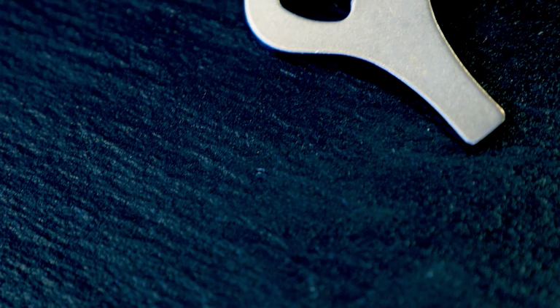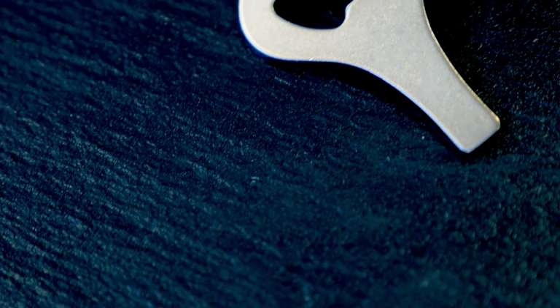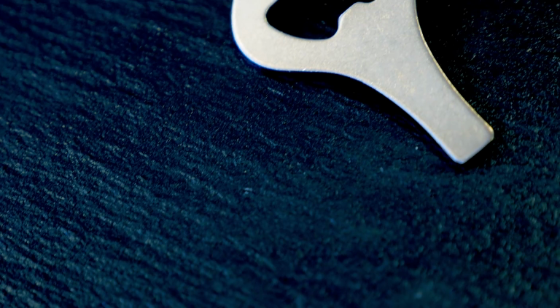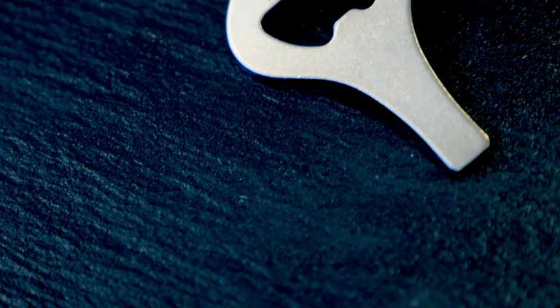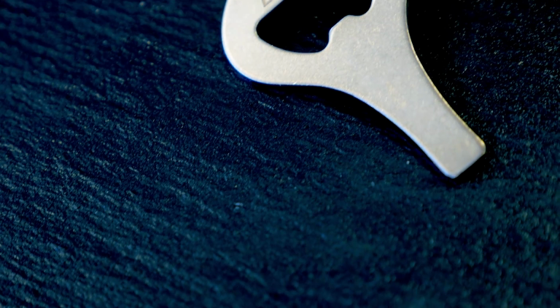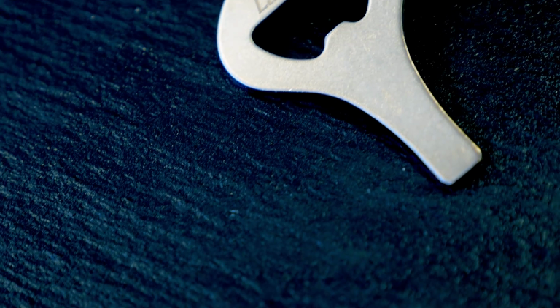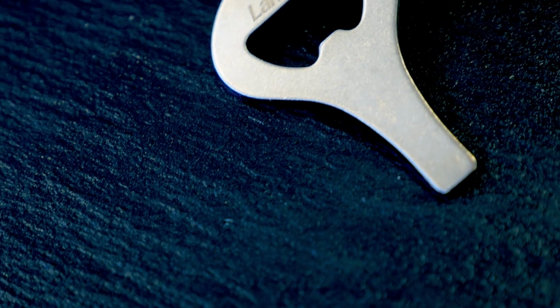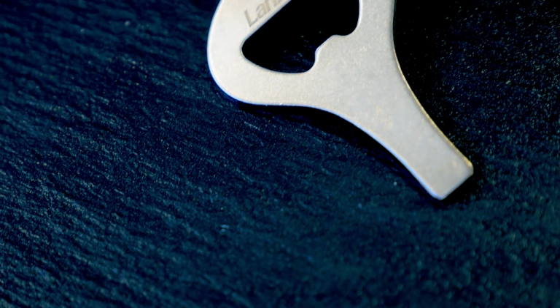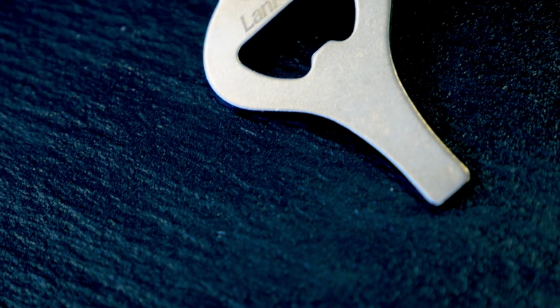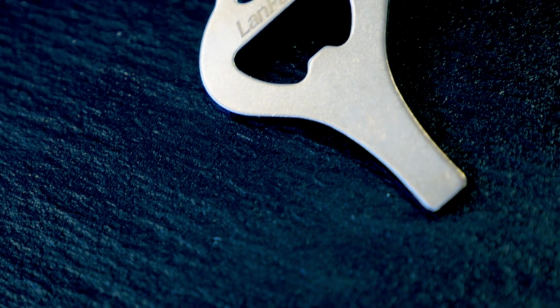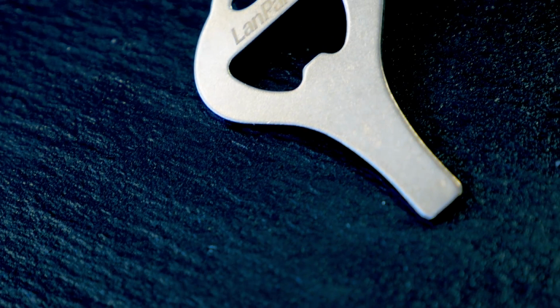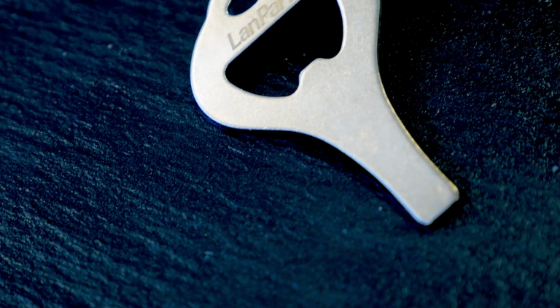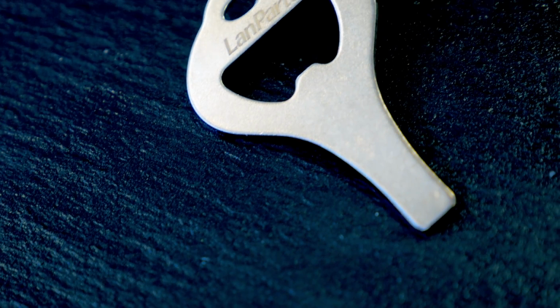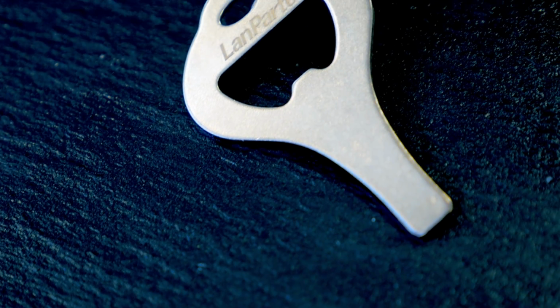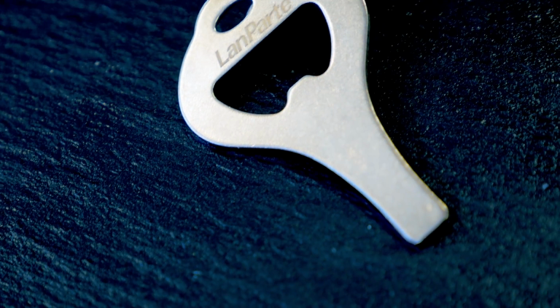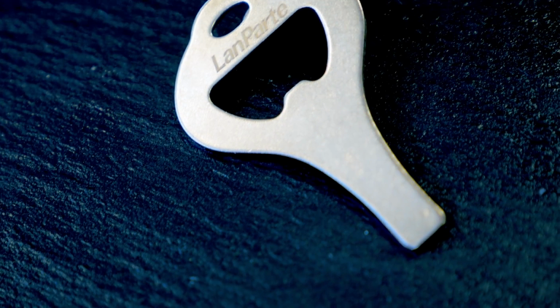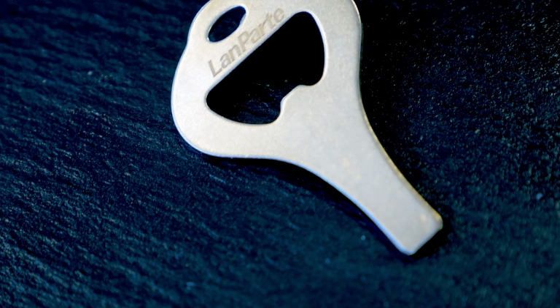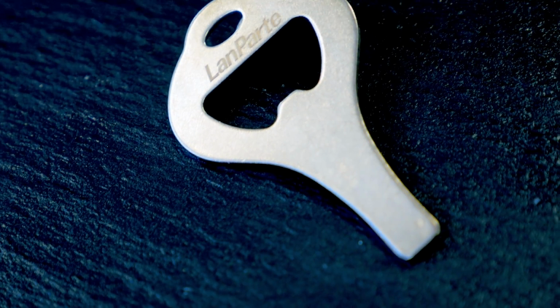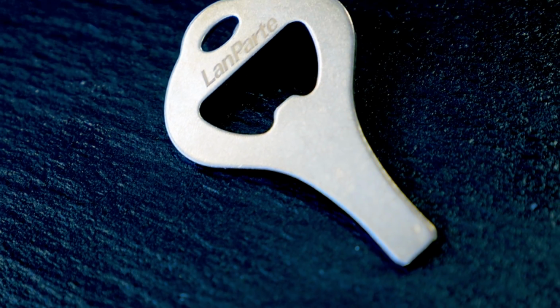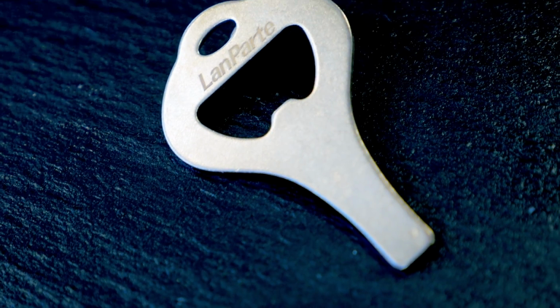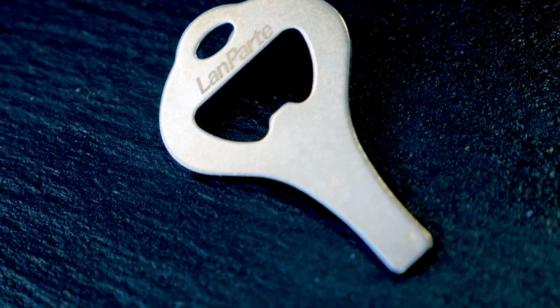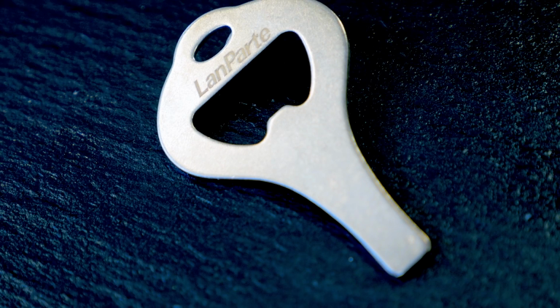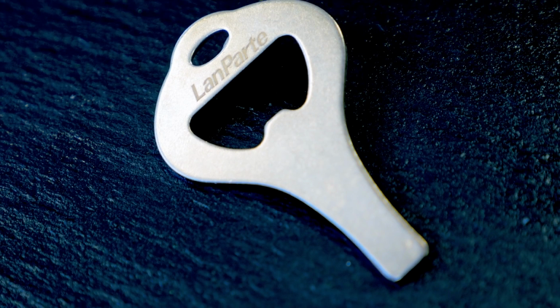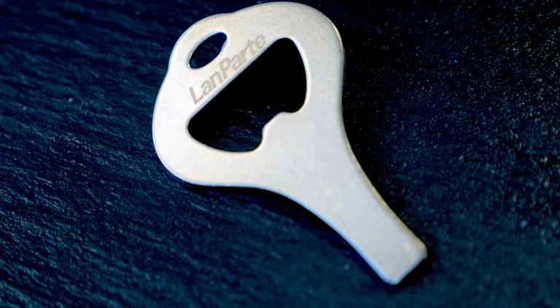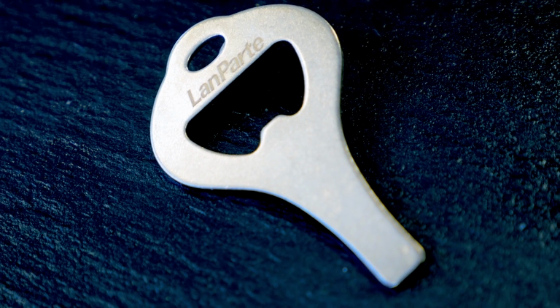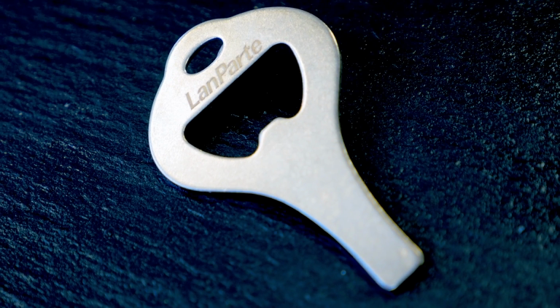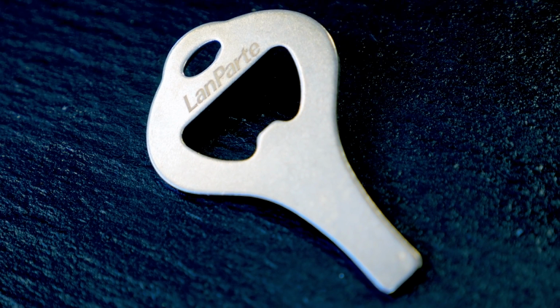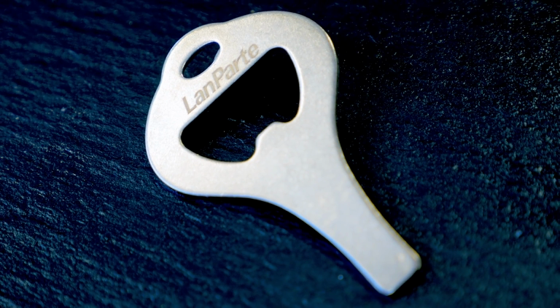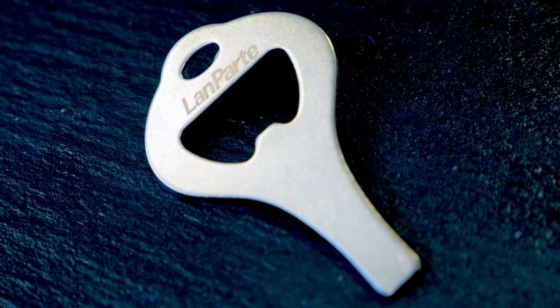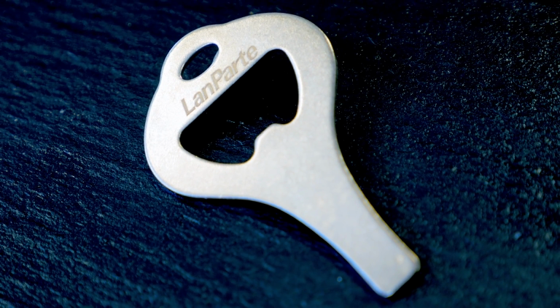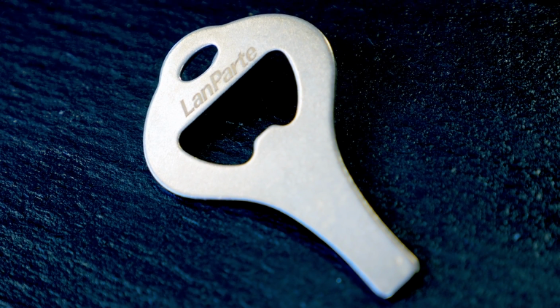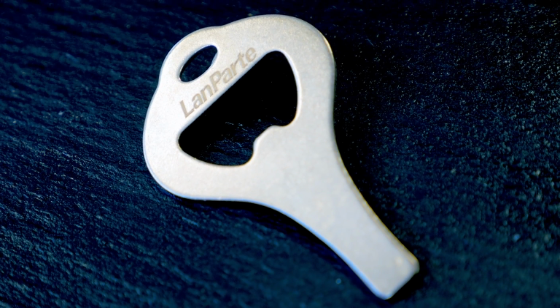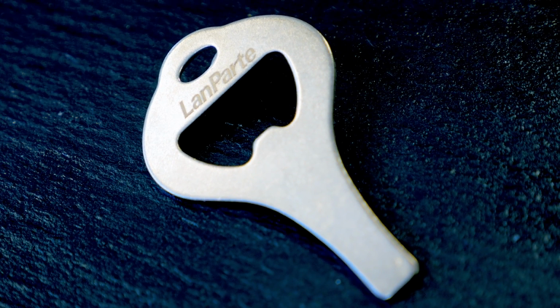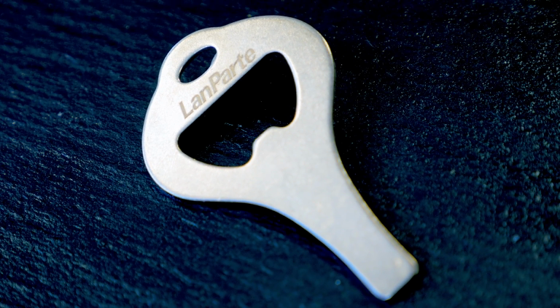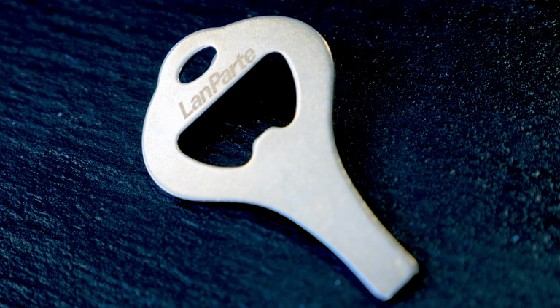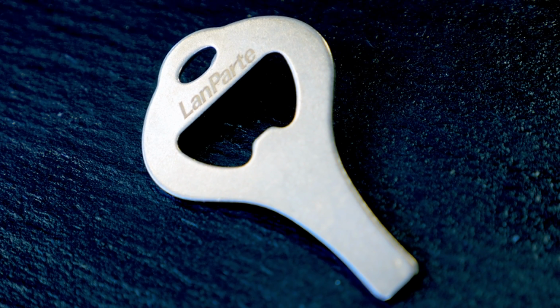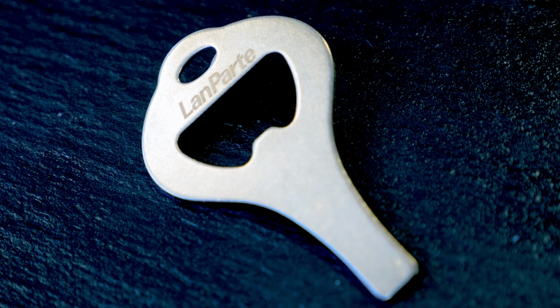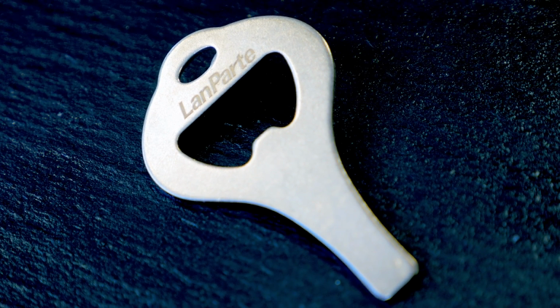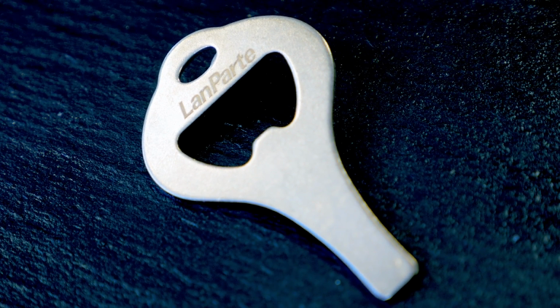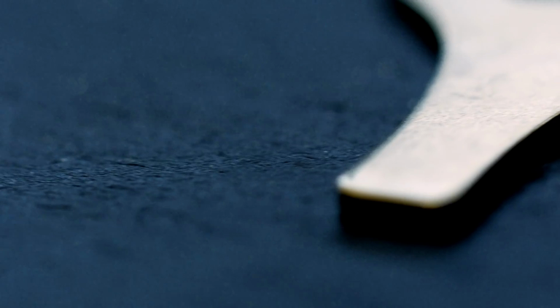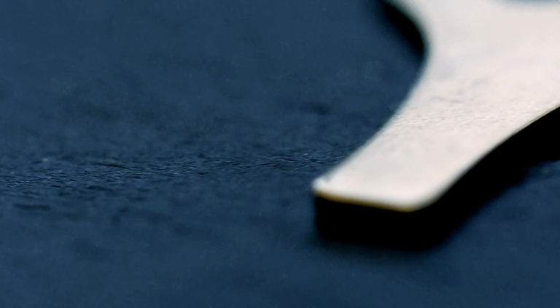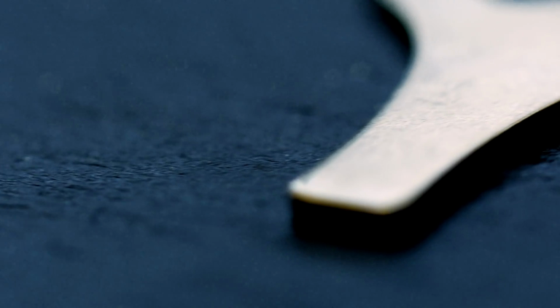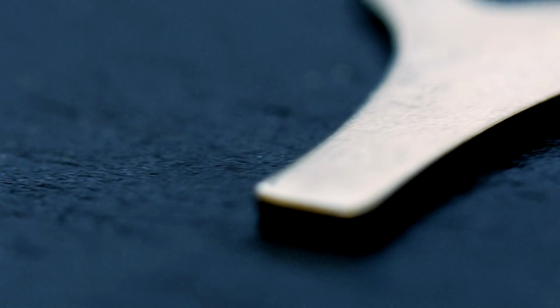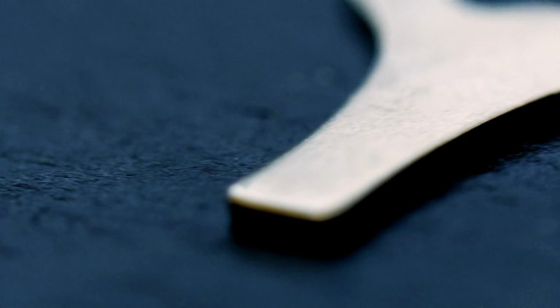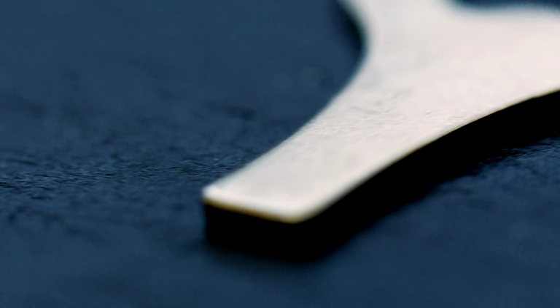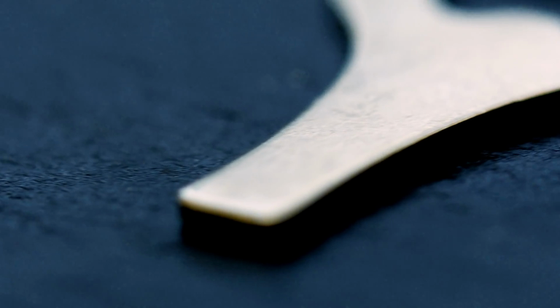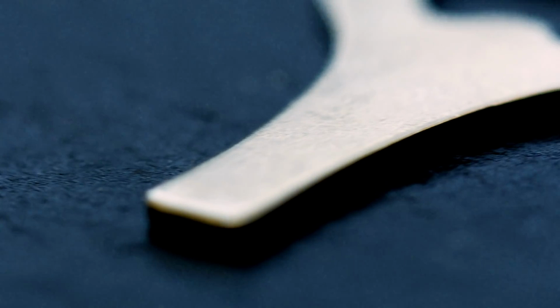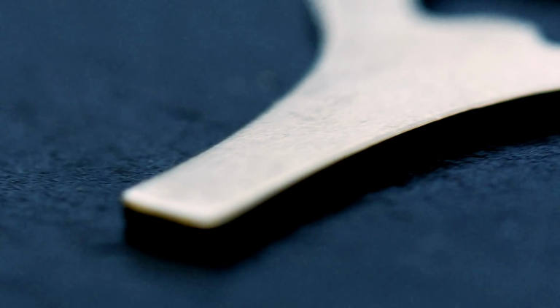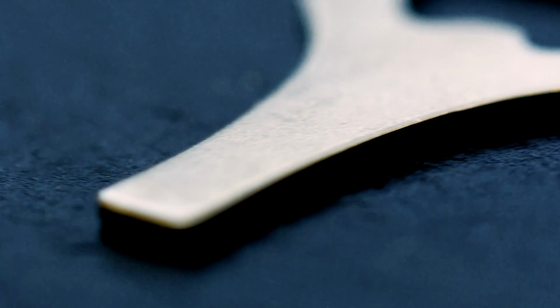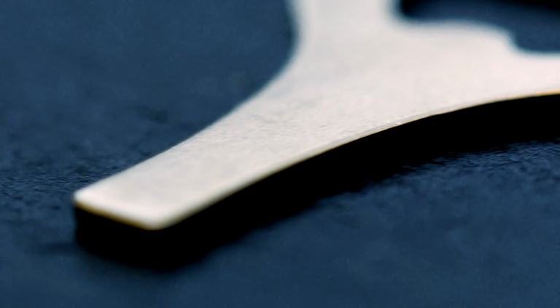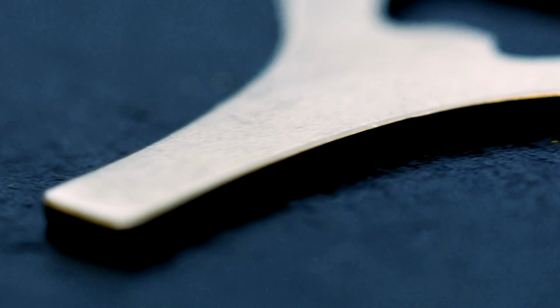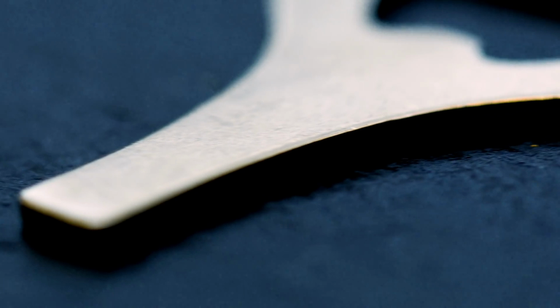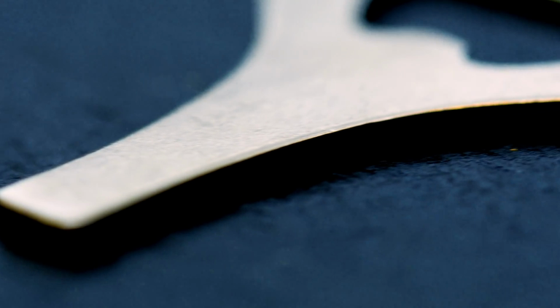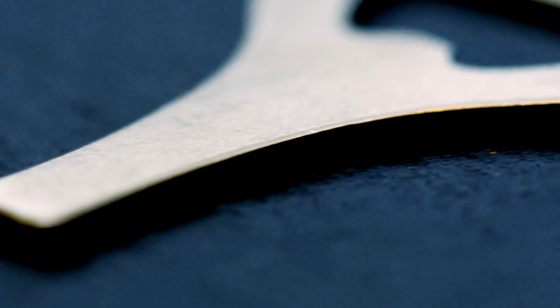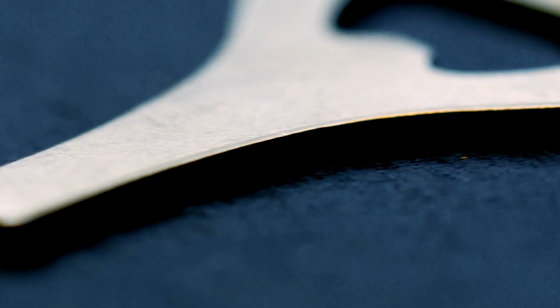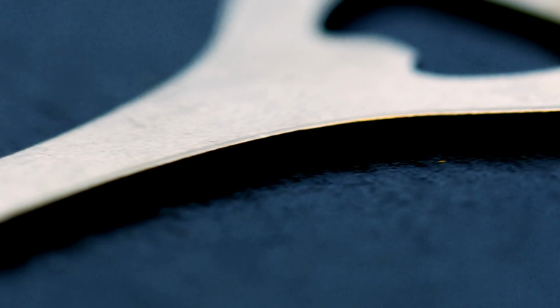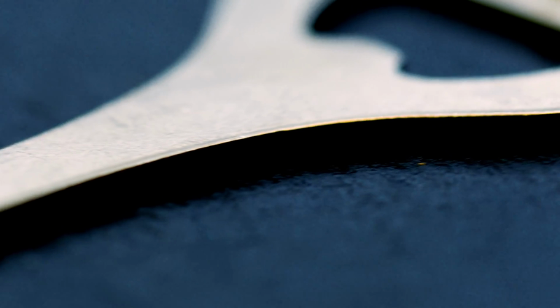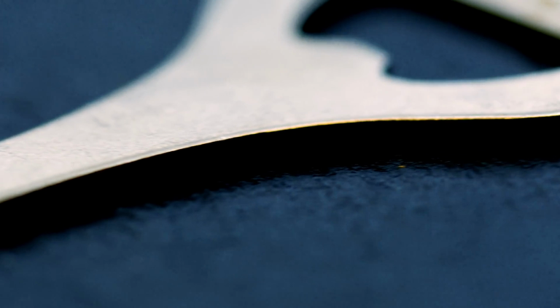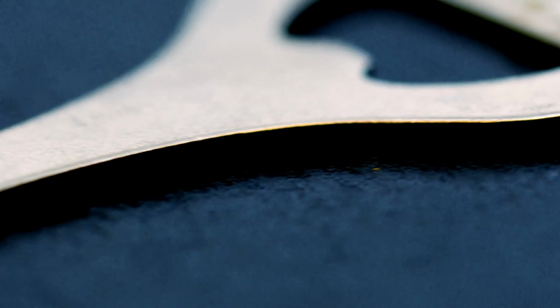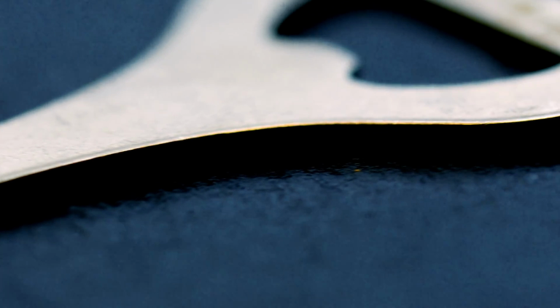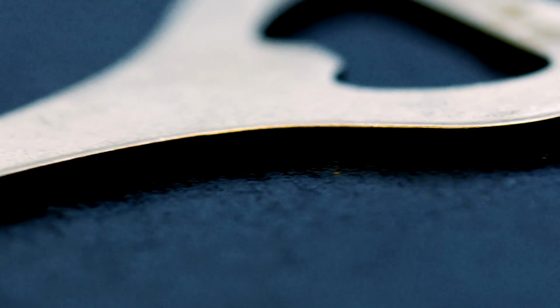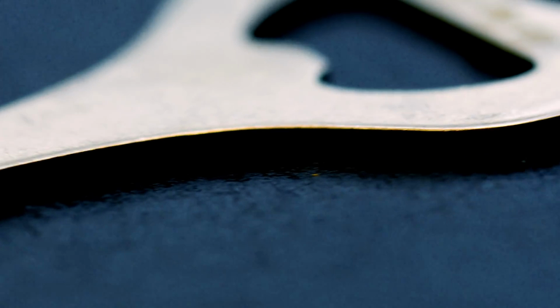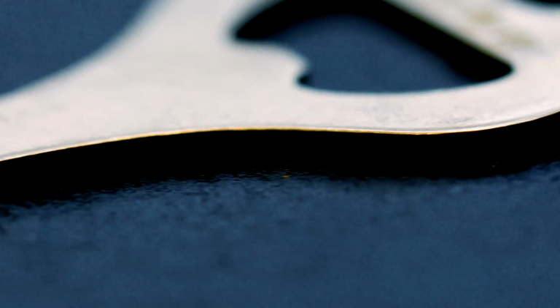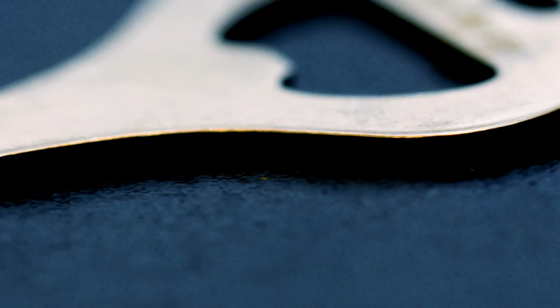Introducing the Landpart UCW-1 Universal Camera Wrench. Stainless steel, durable body, slim design.